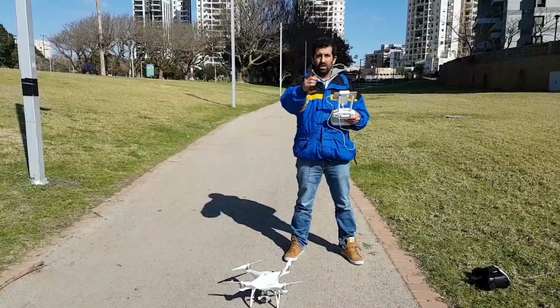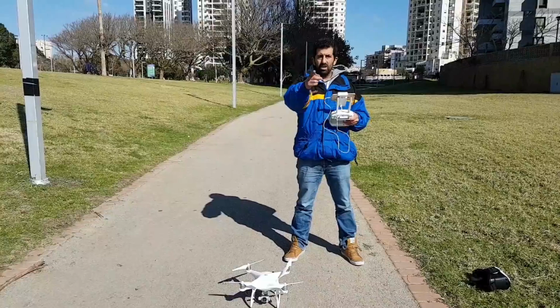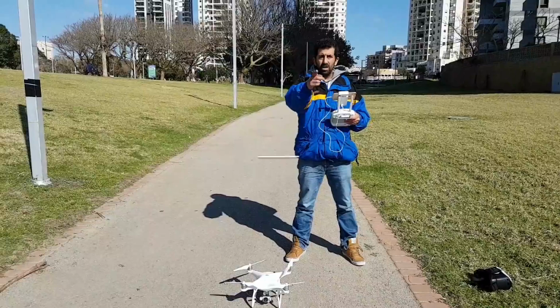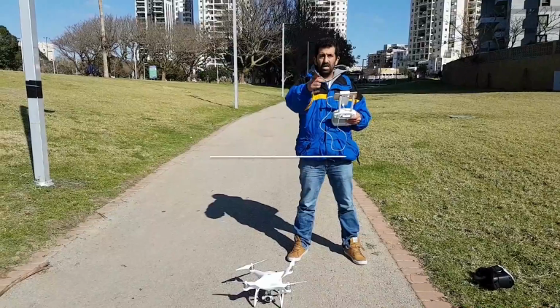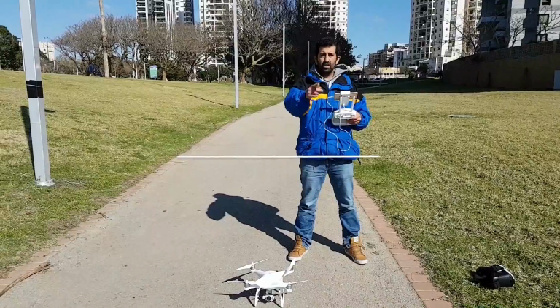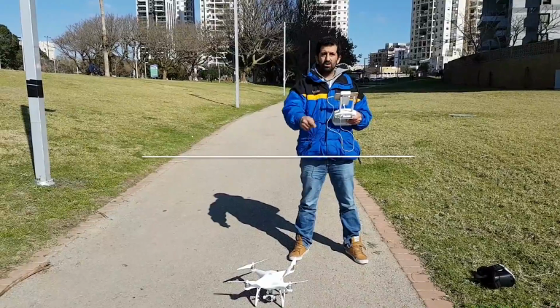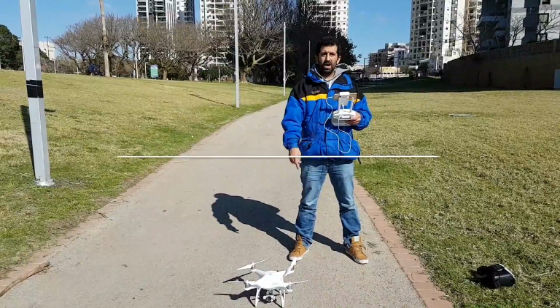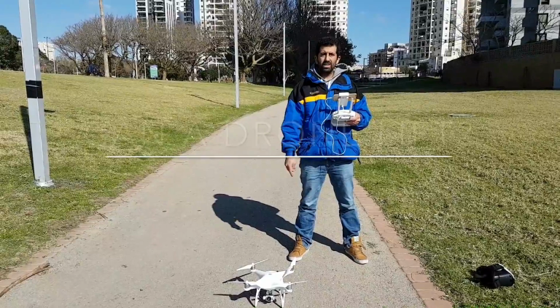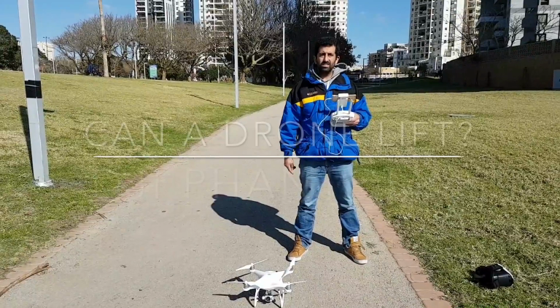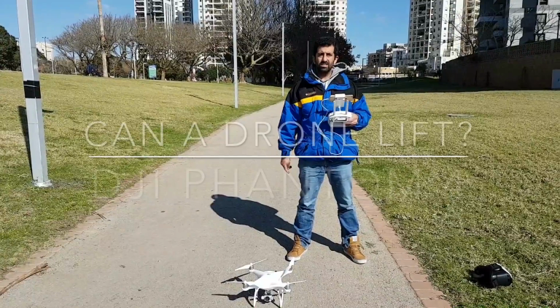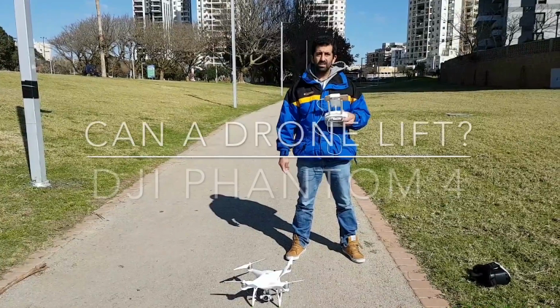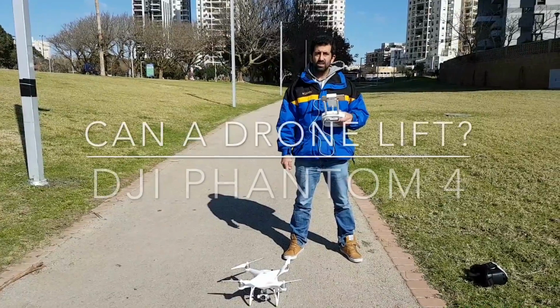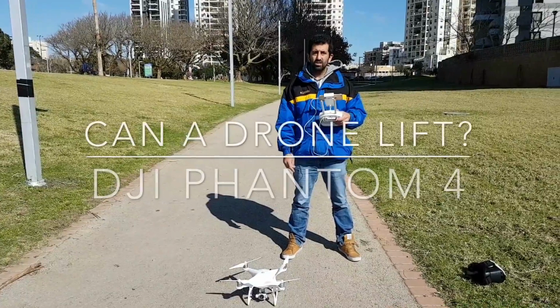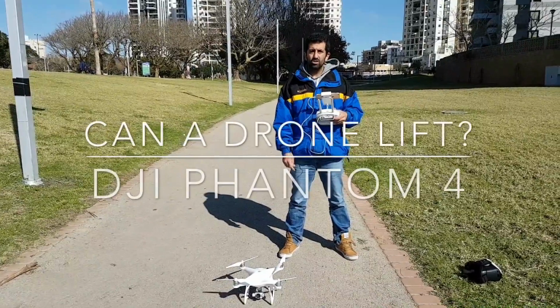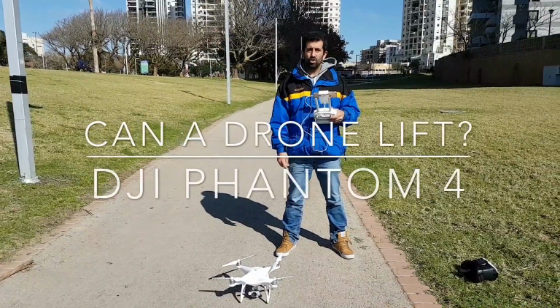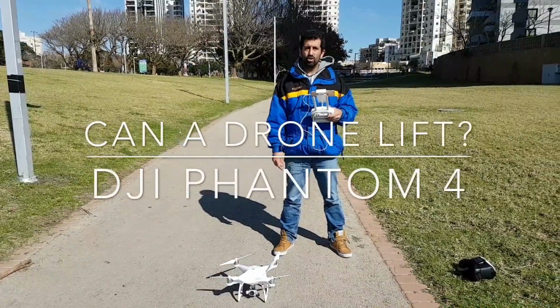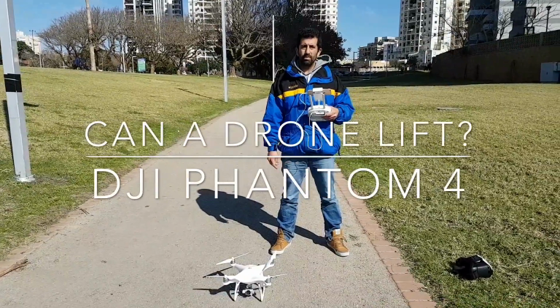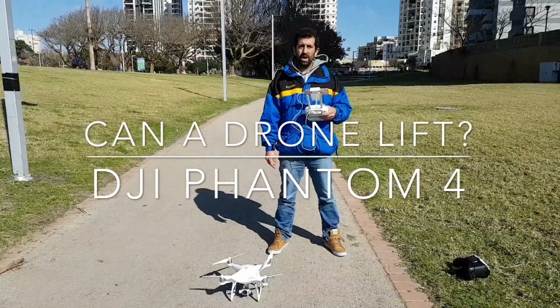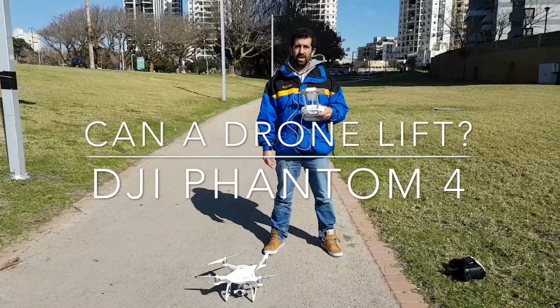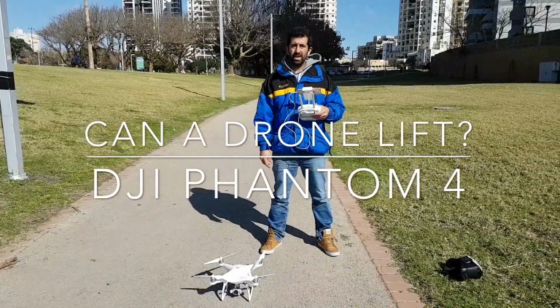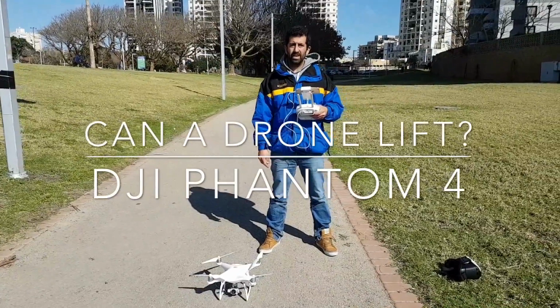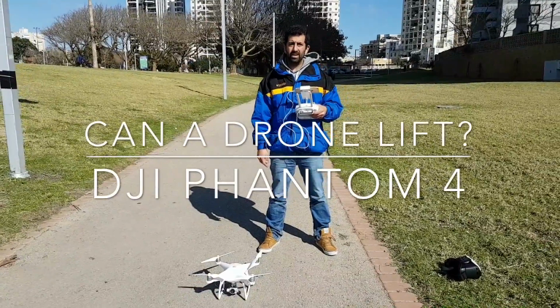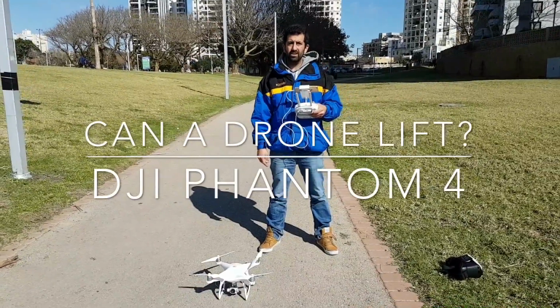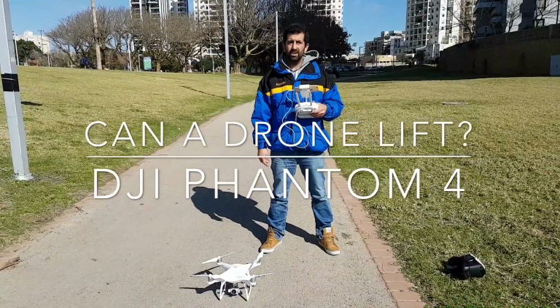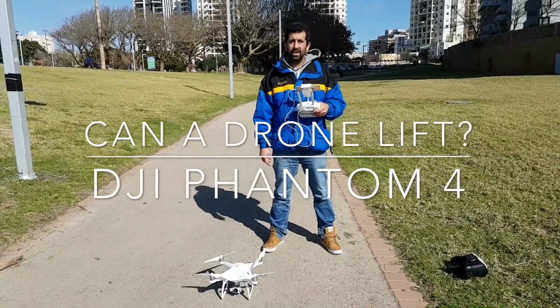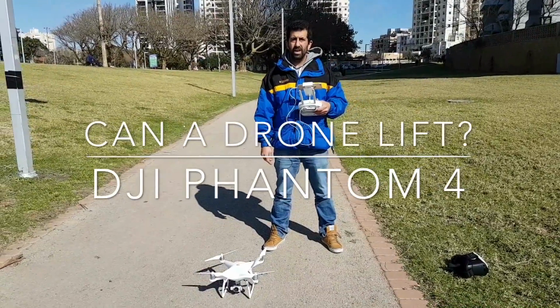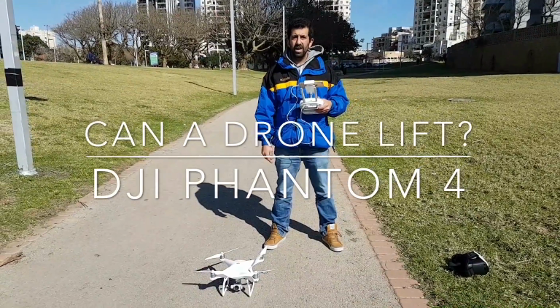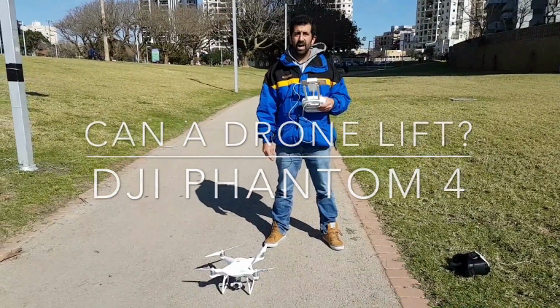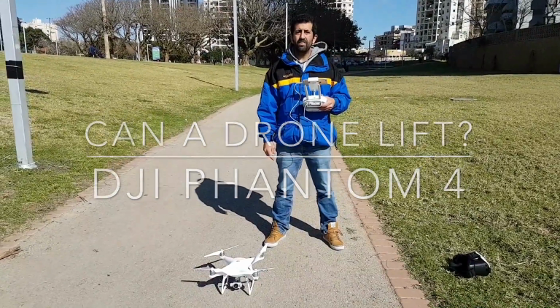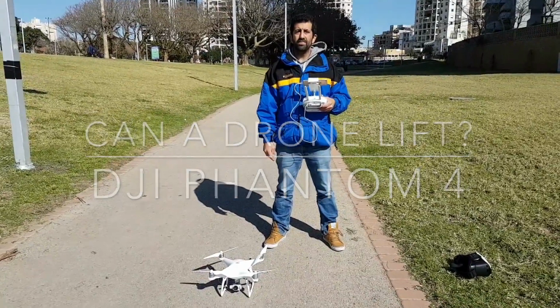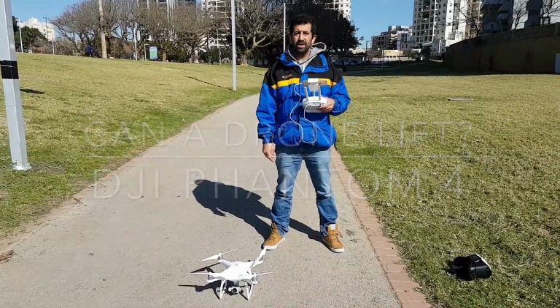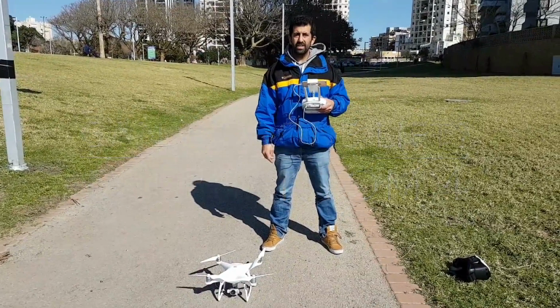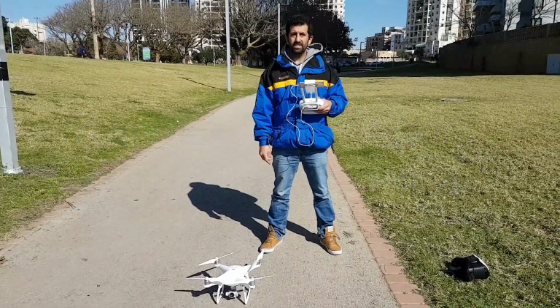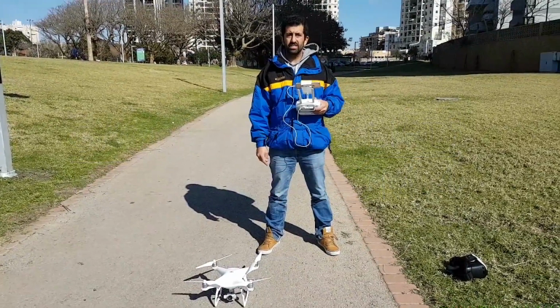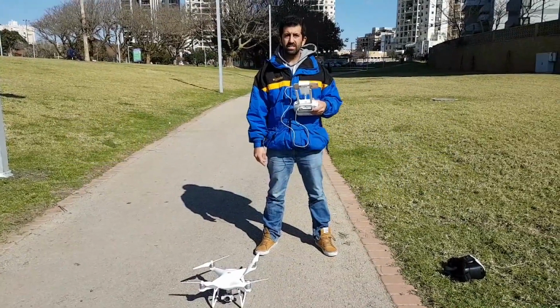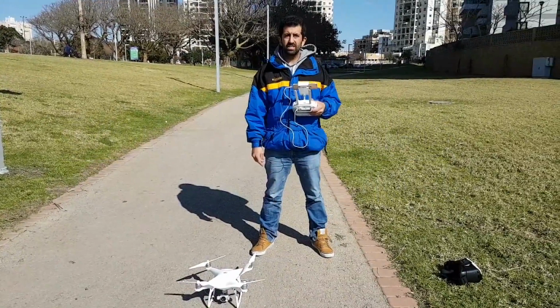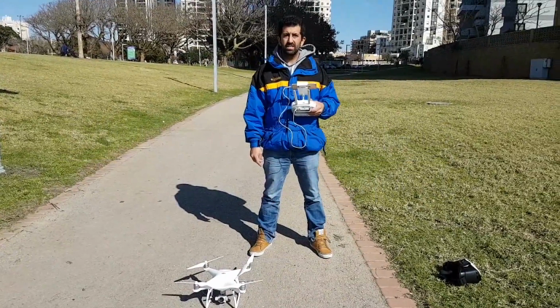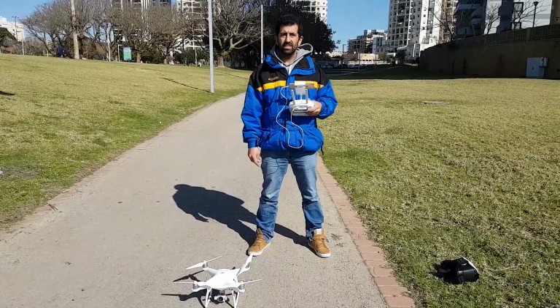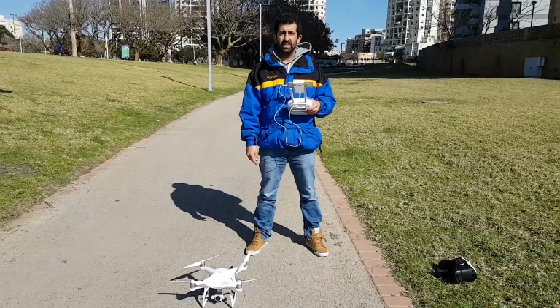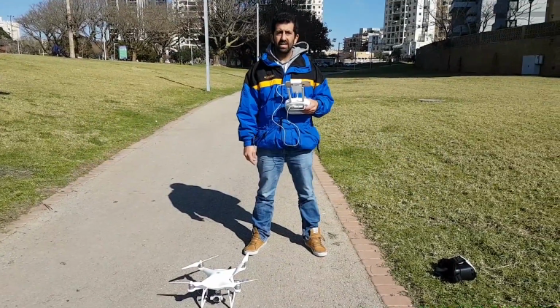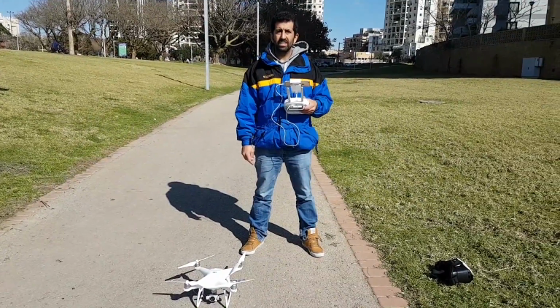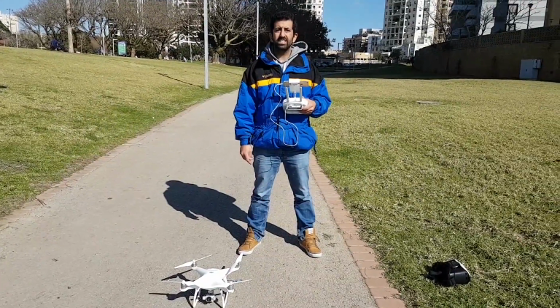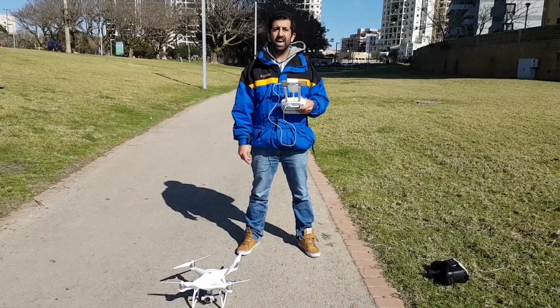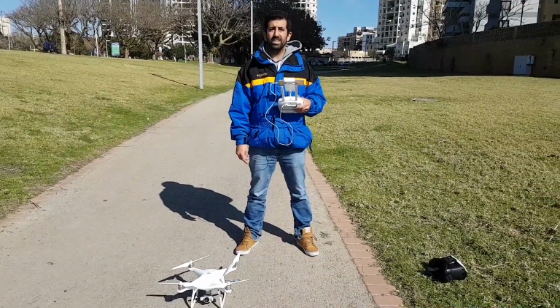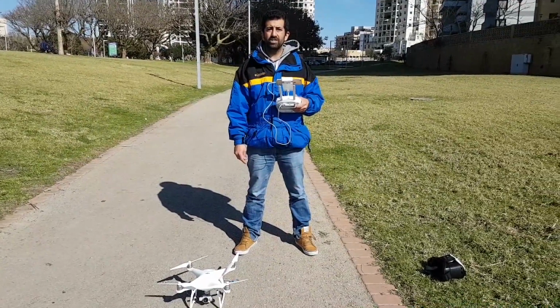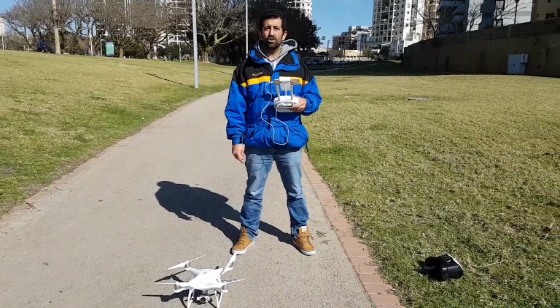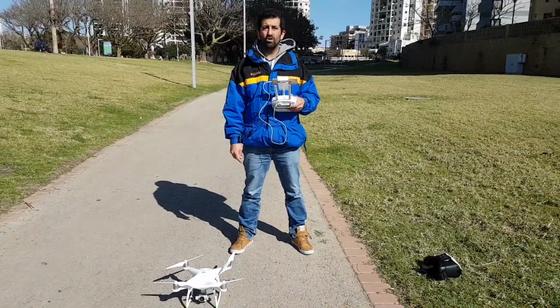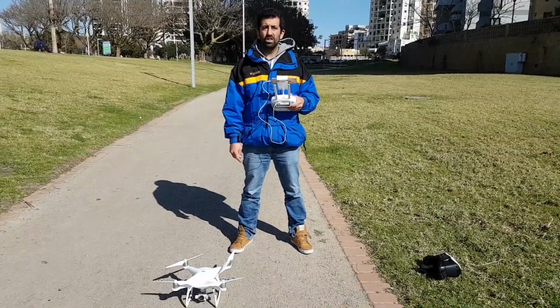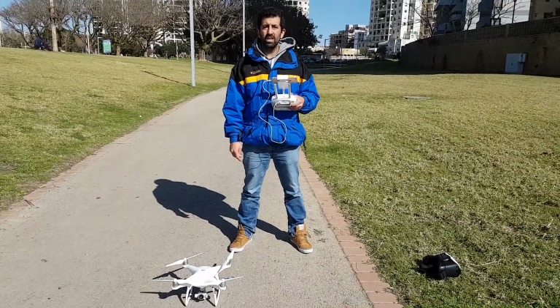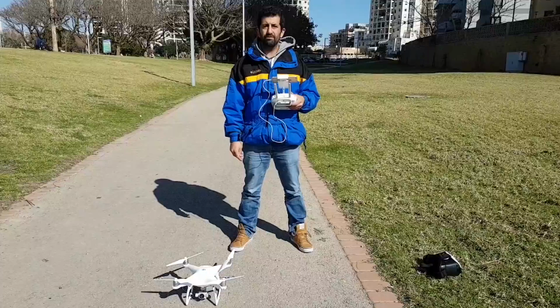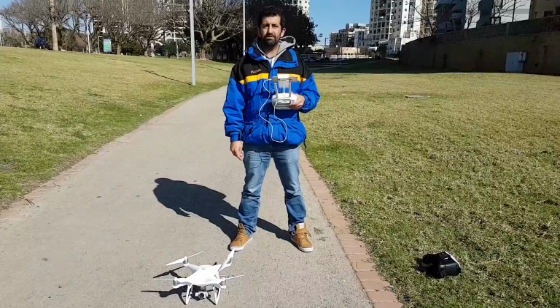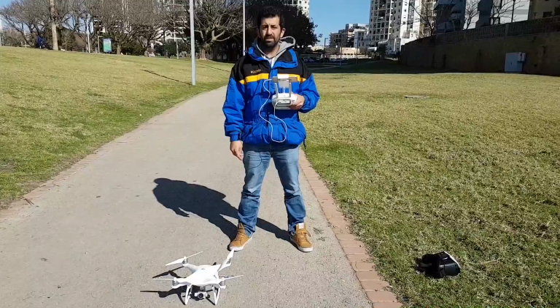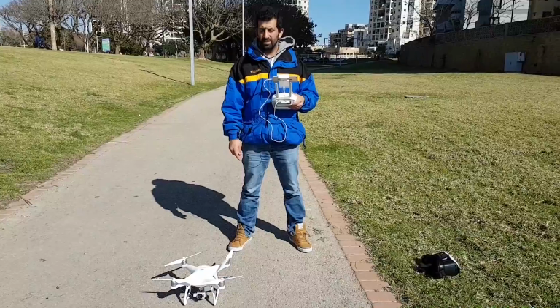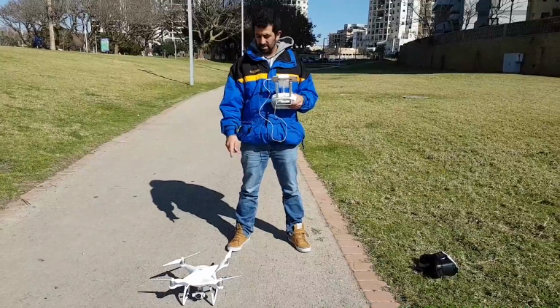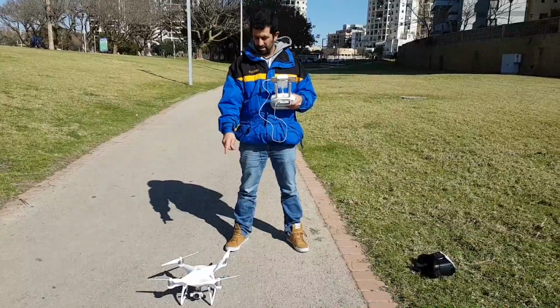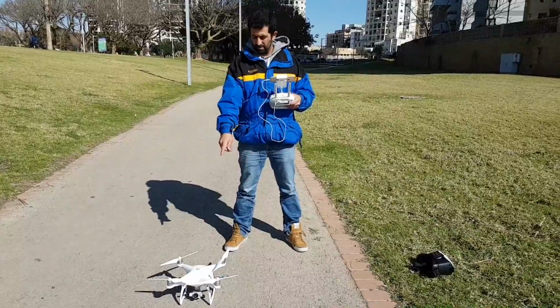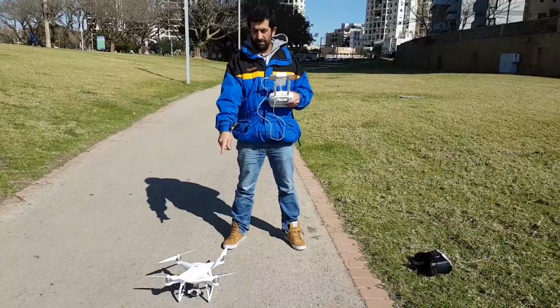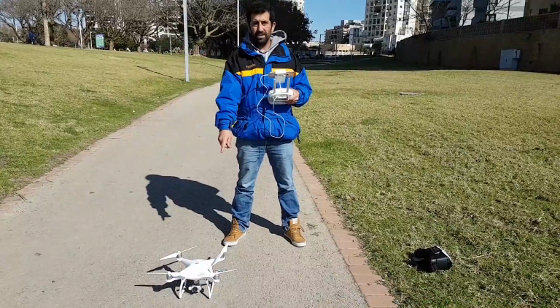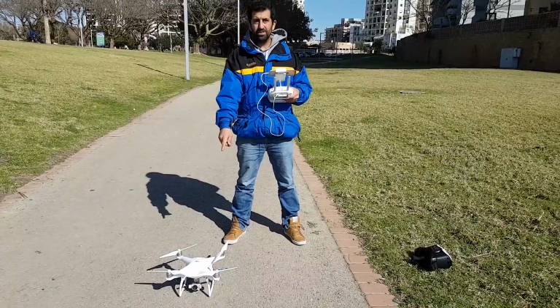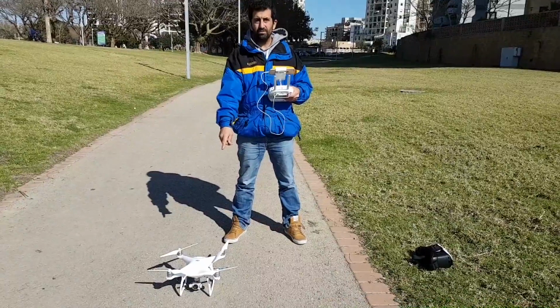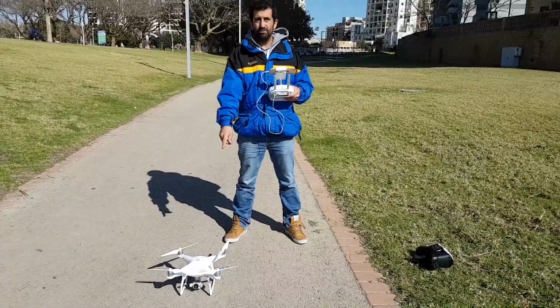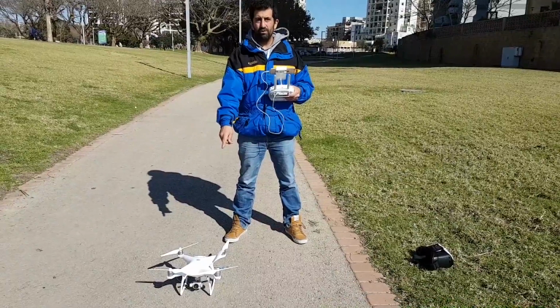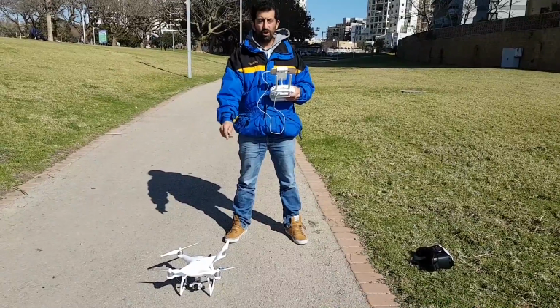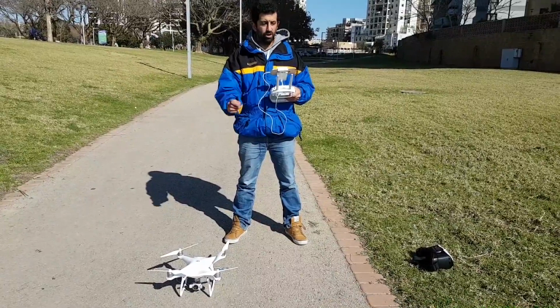Hello guys, Drone Mania here, and this is Canon Drone Lift Phantom 4.